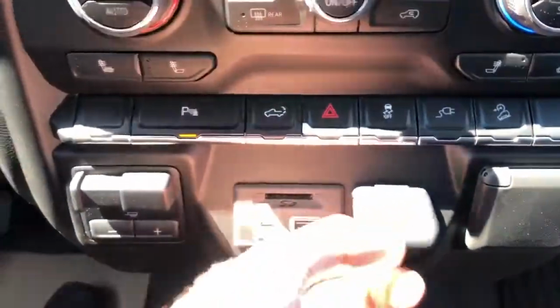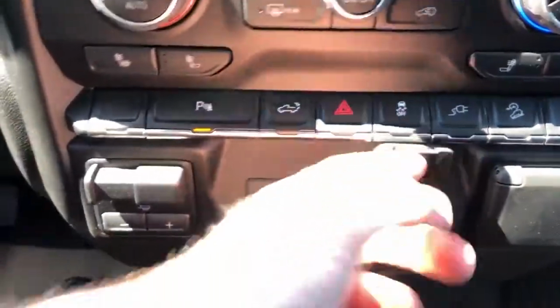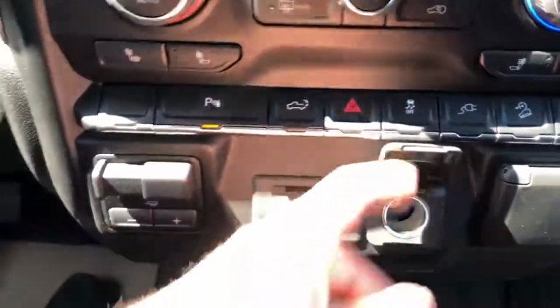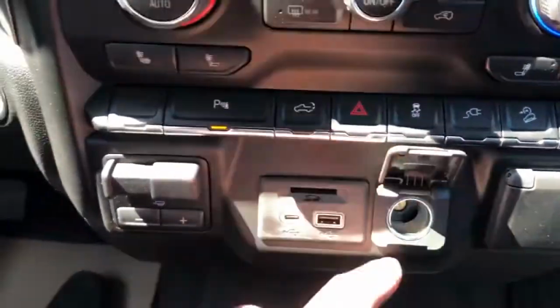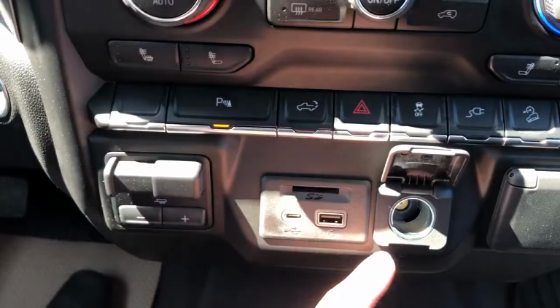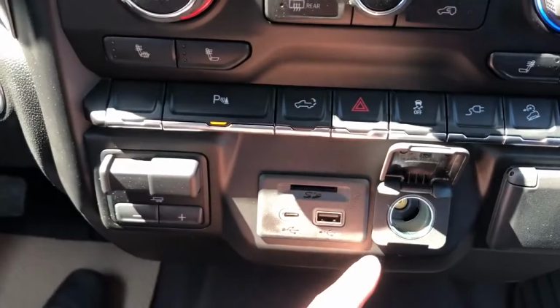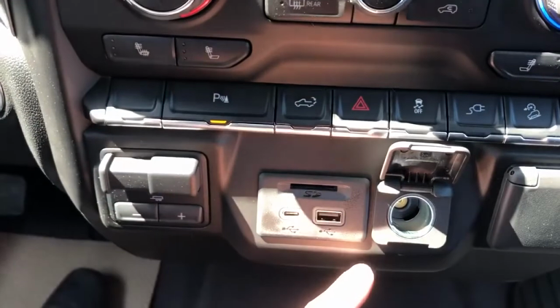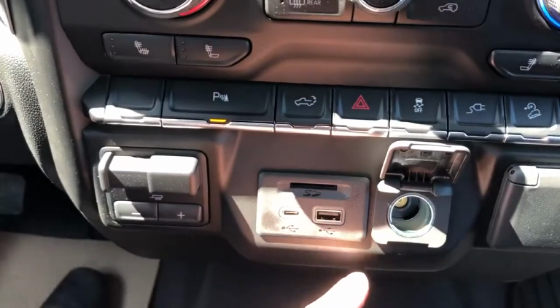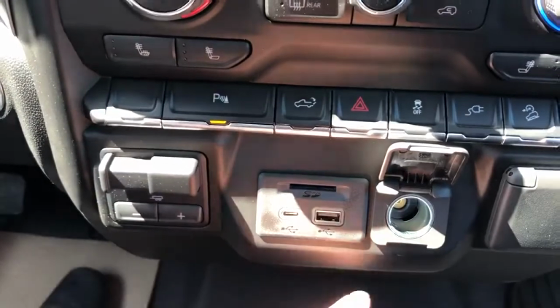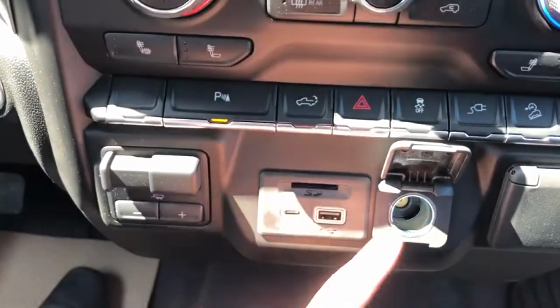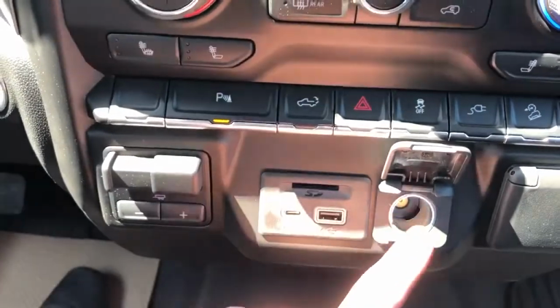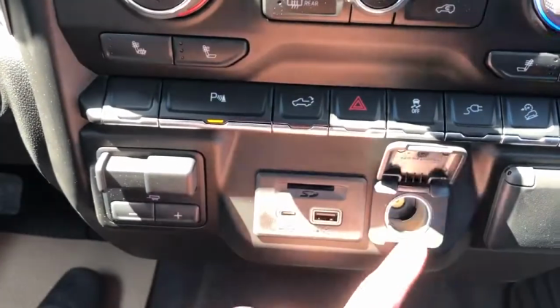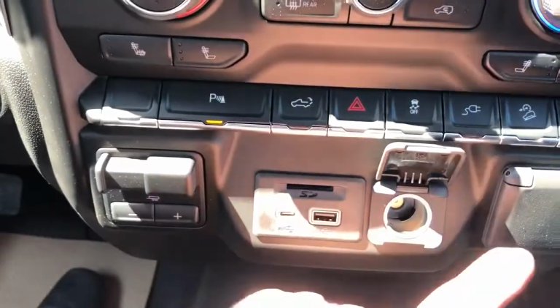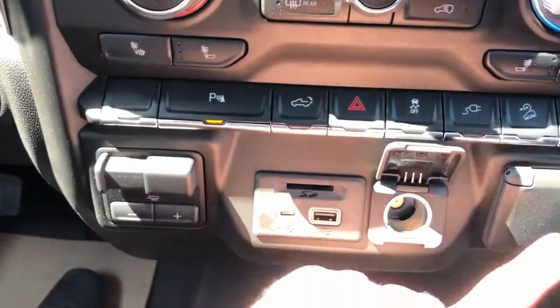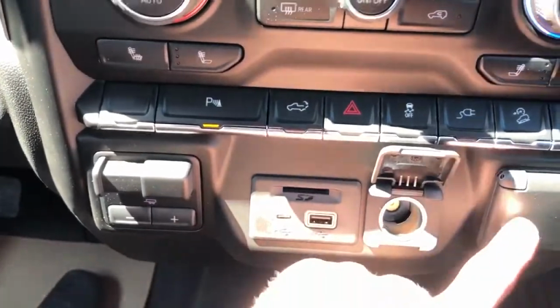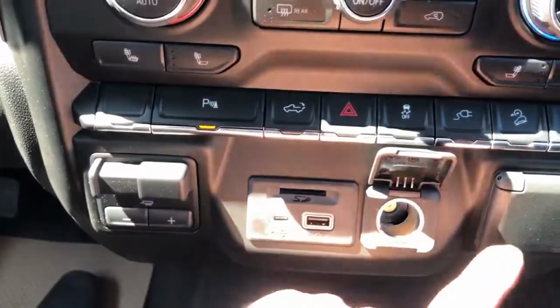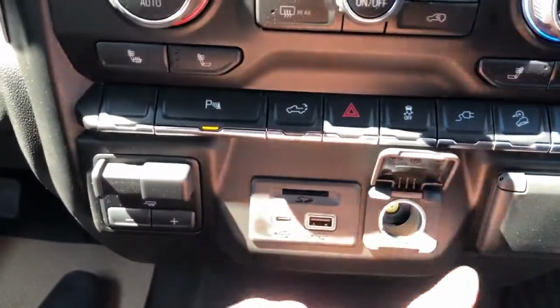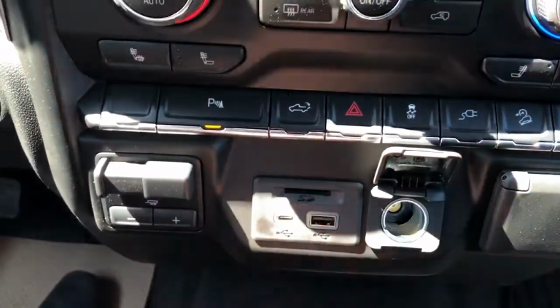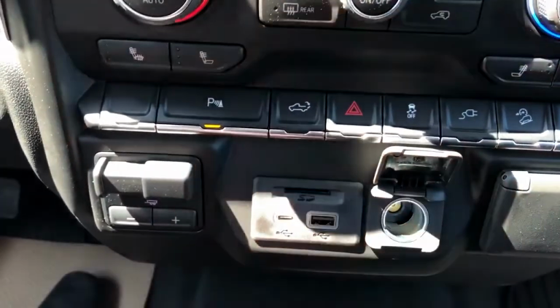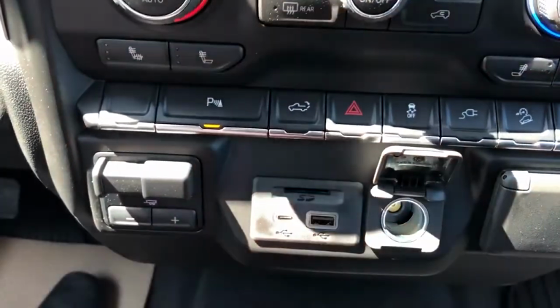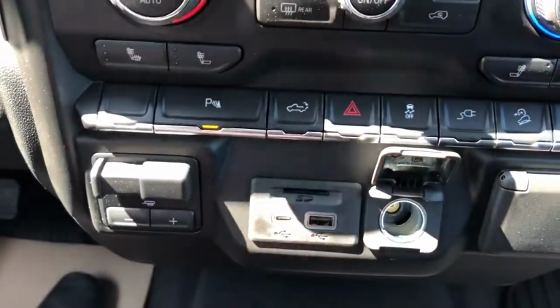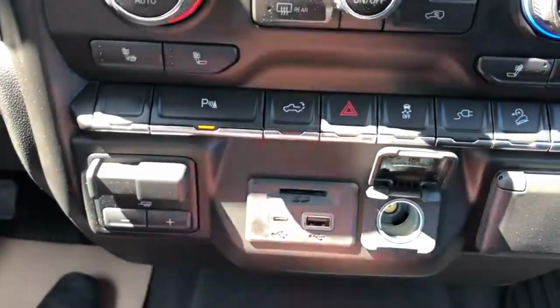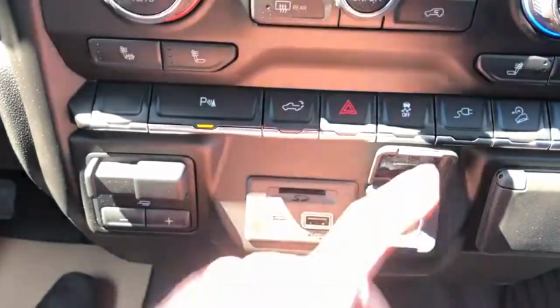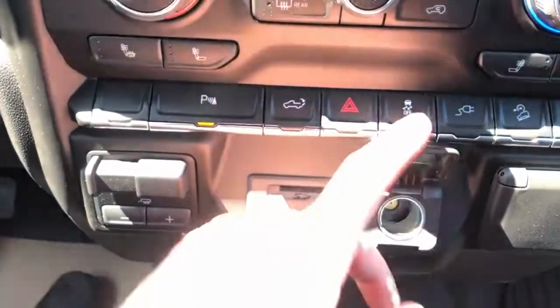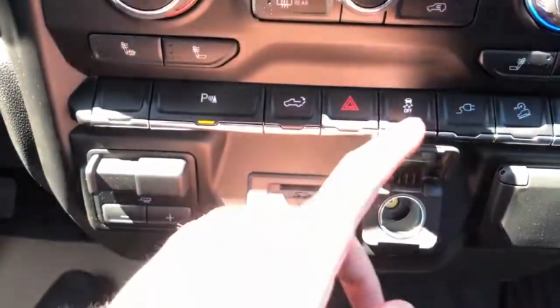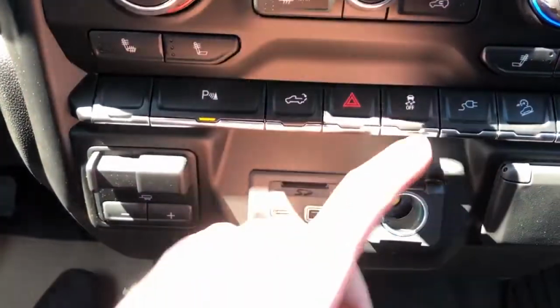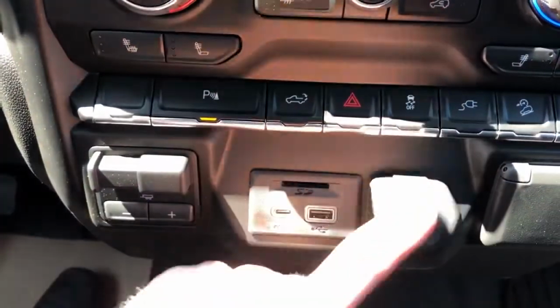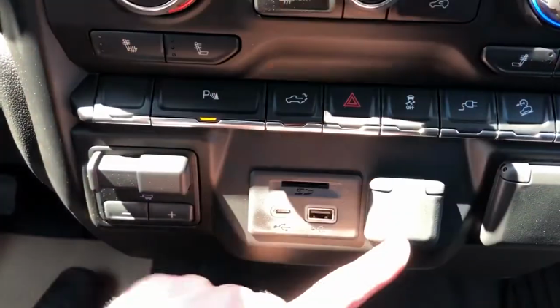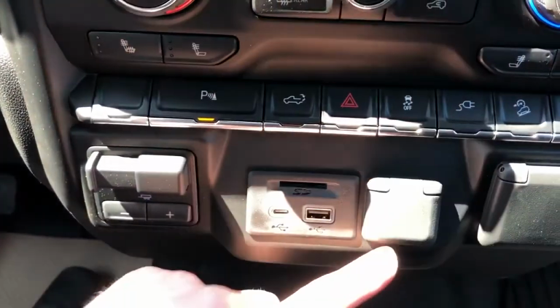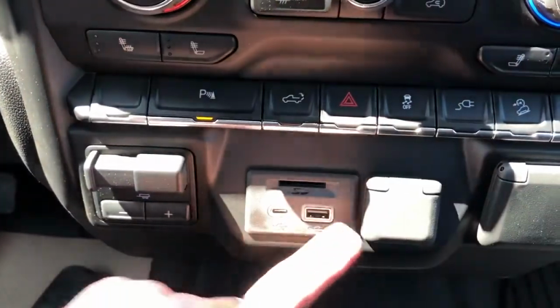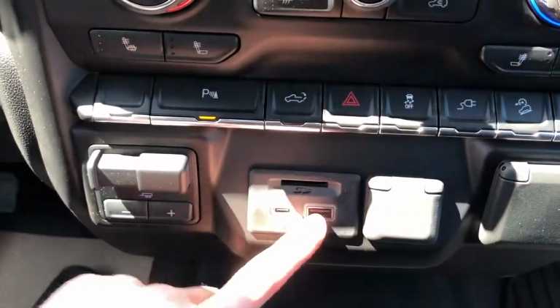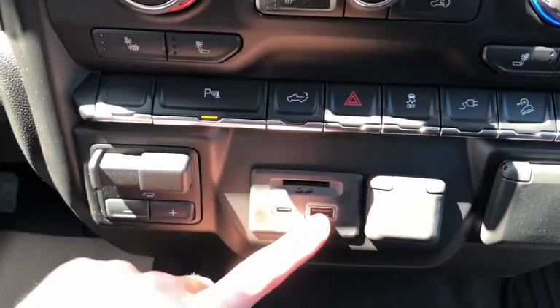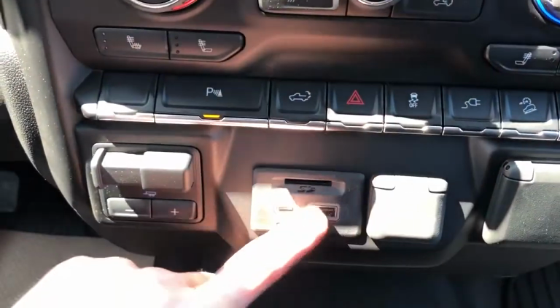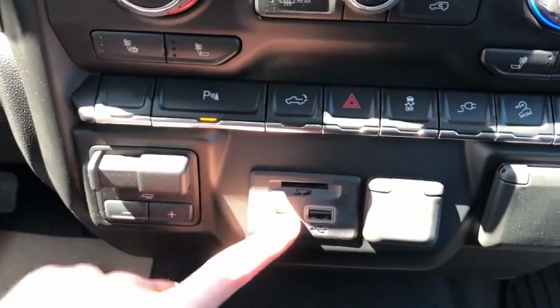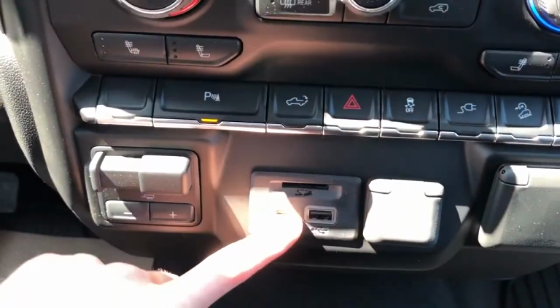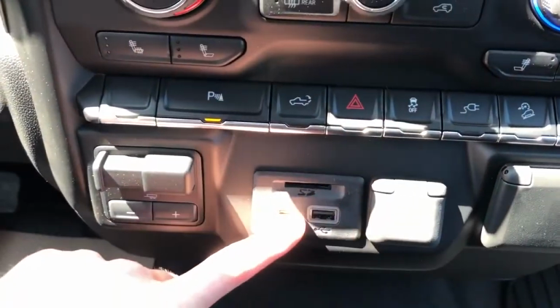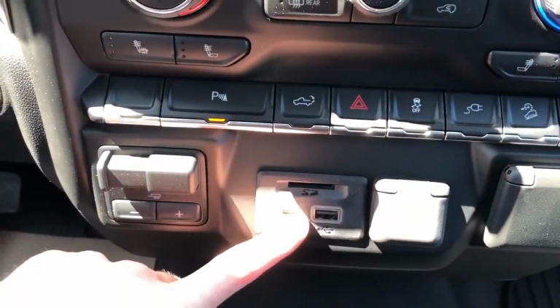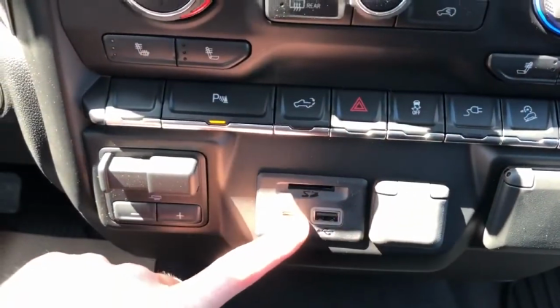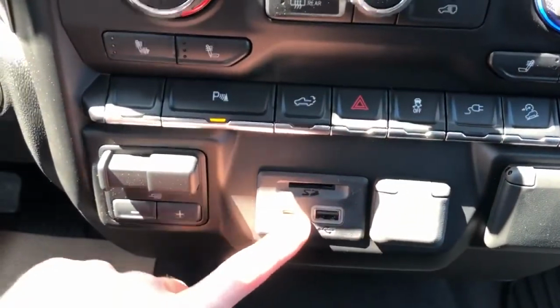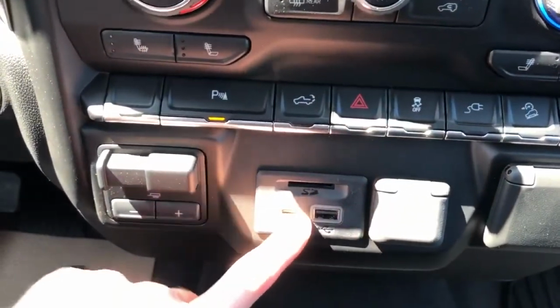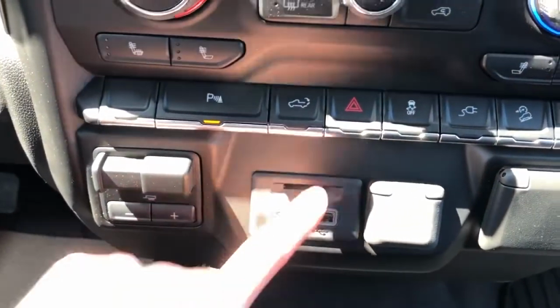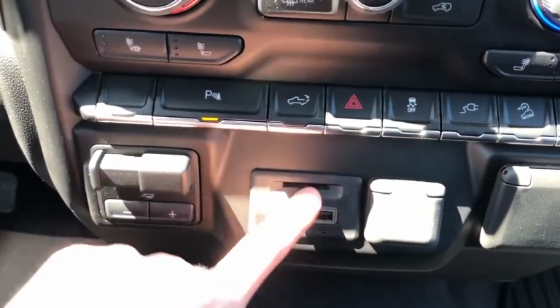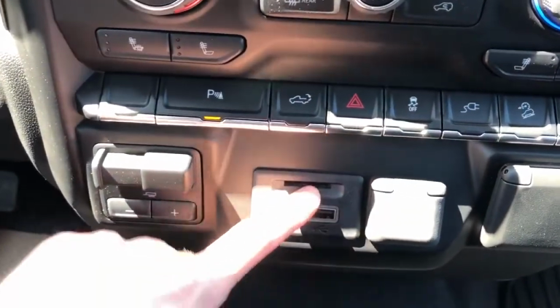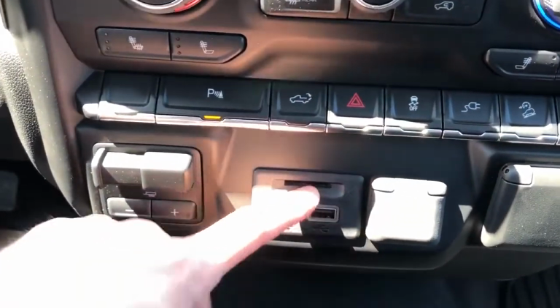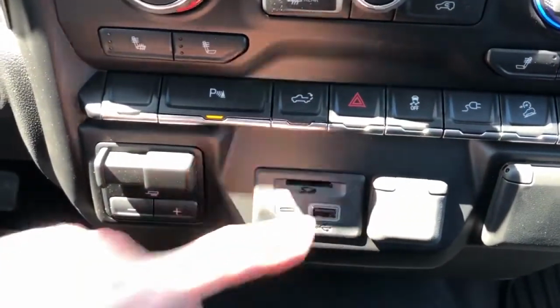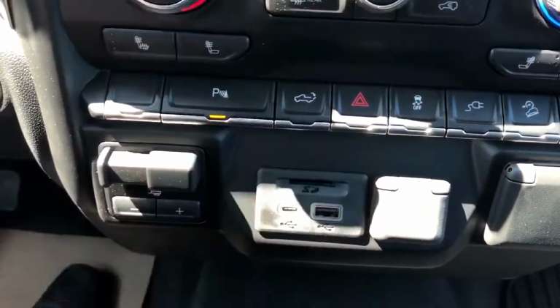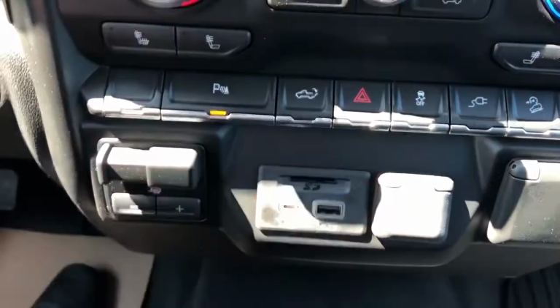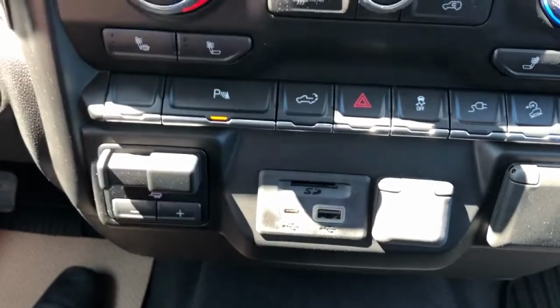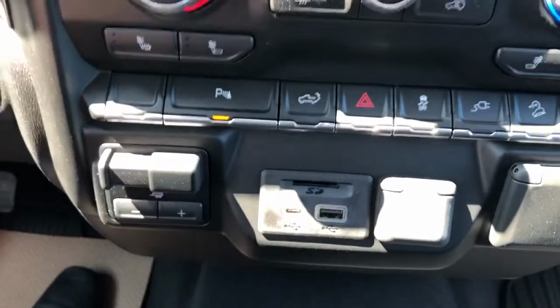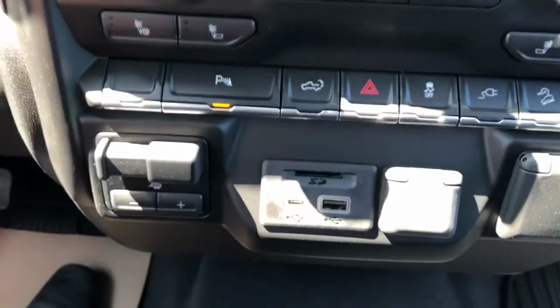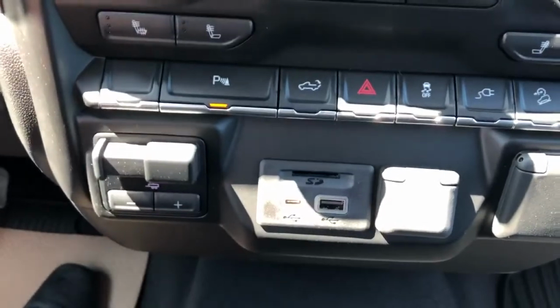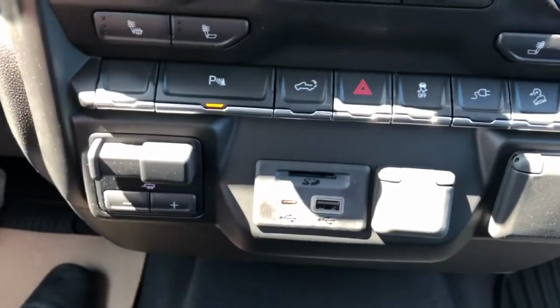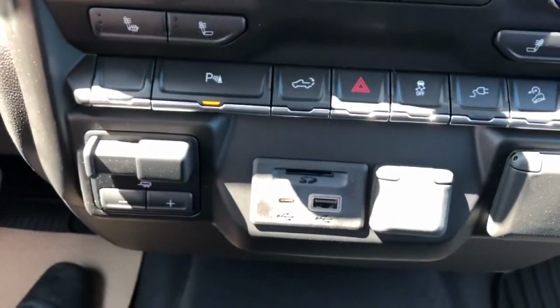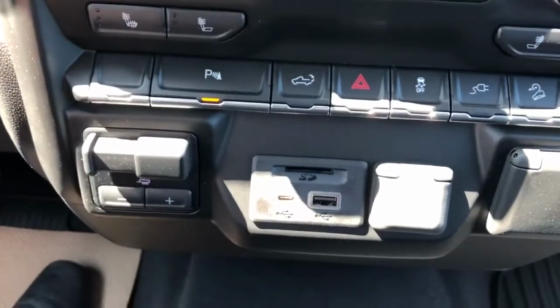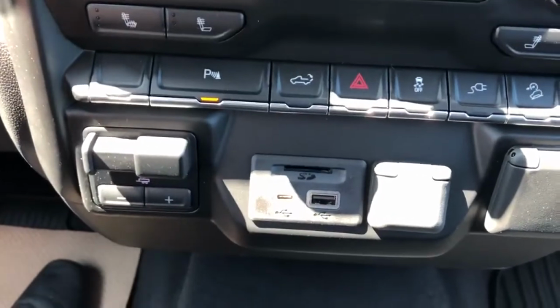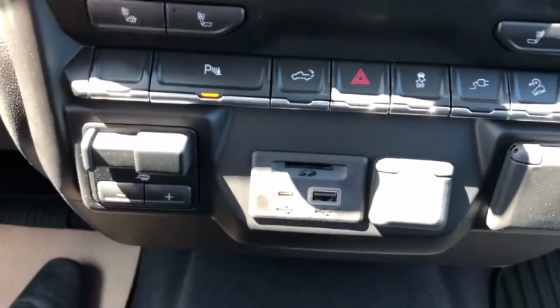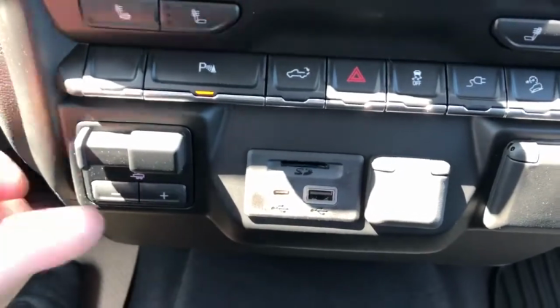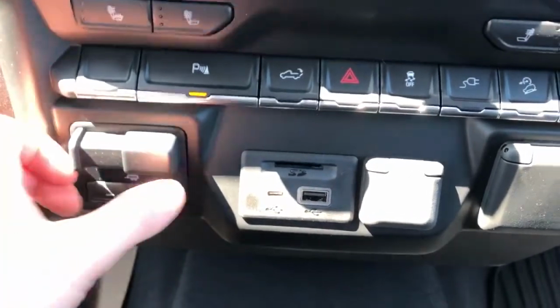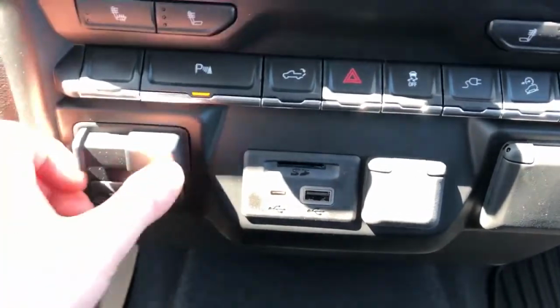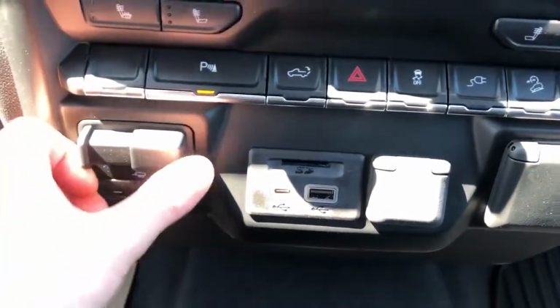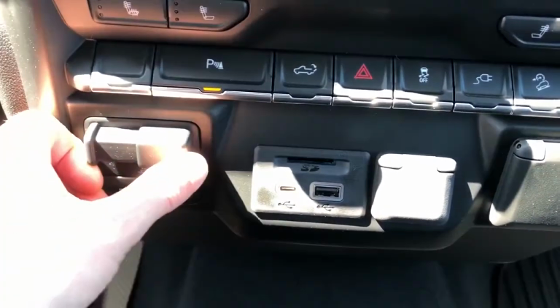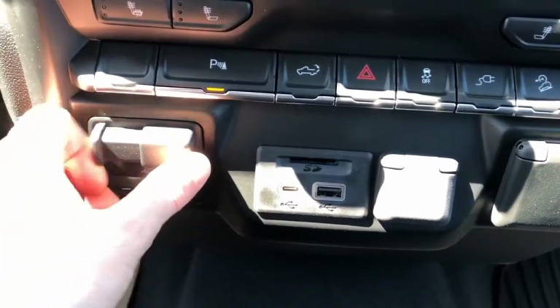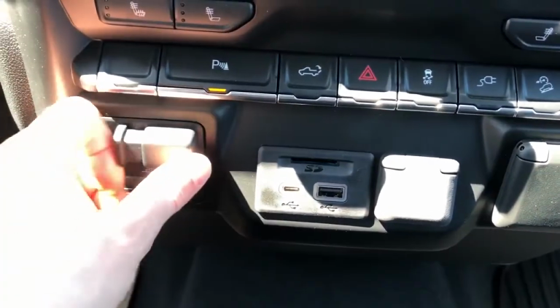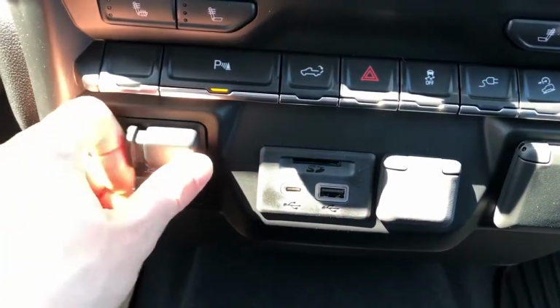We also have off to the left of the power outlet a 12-volt charging port, USB, USB-C, and SD card slot, as well as a trailer brake.